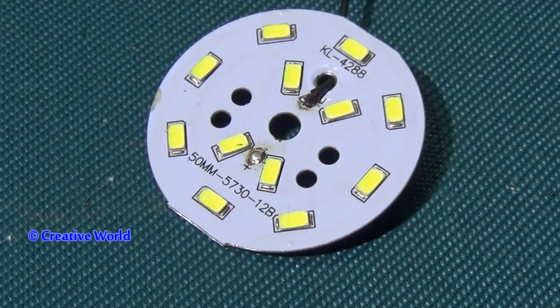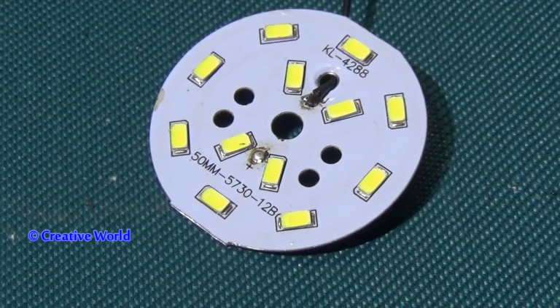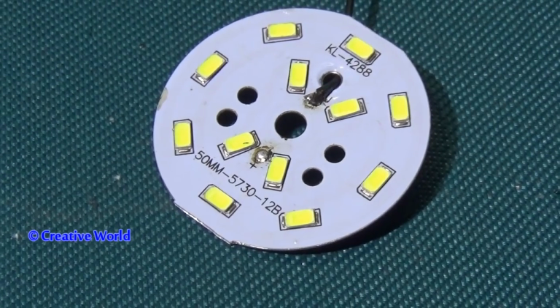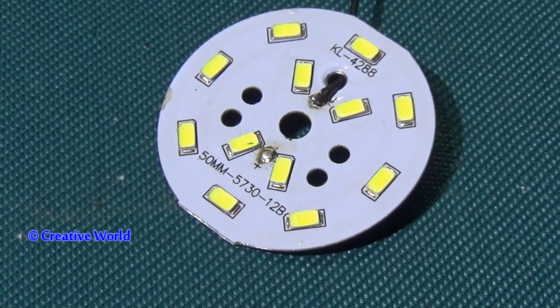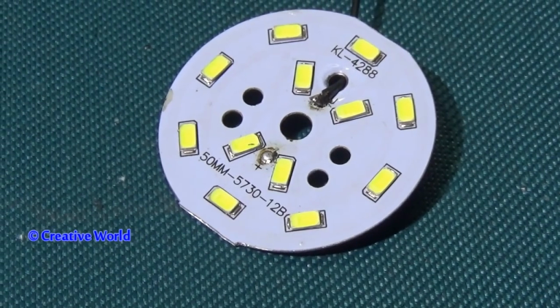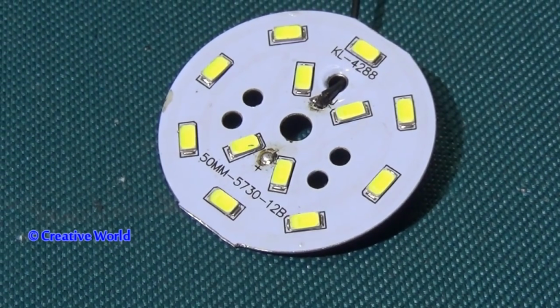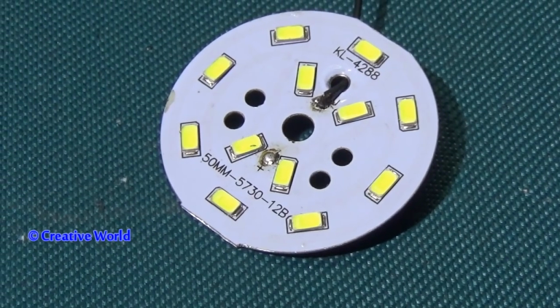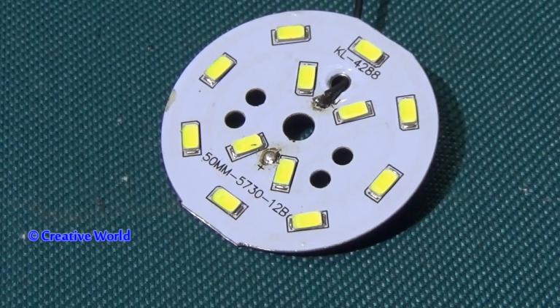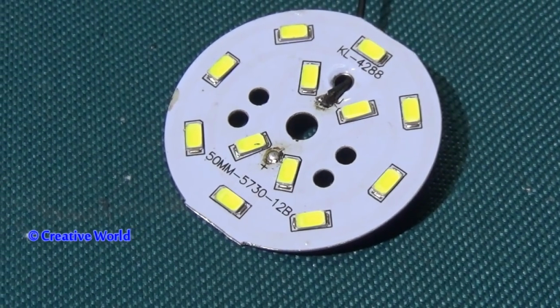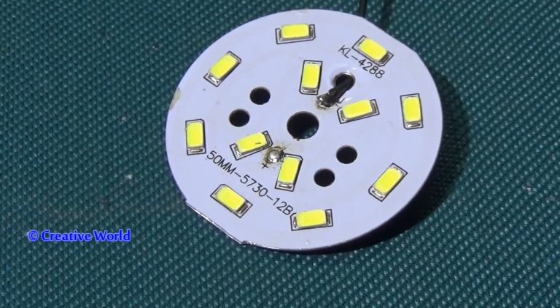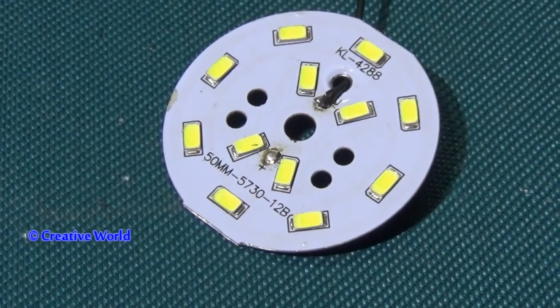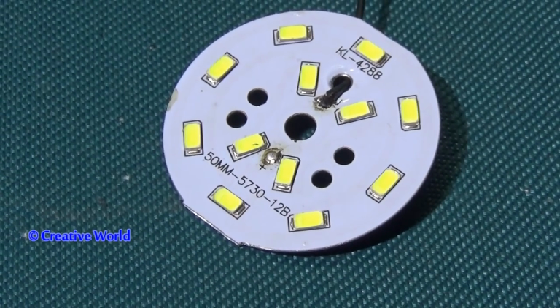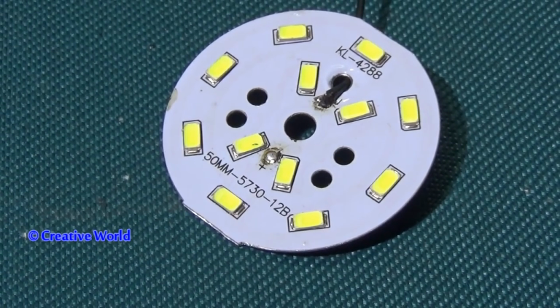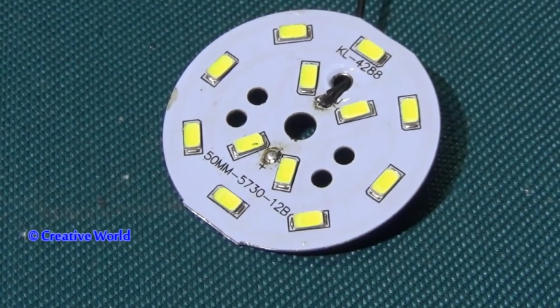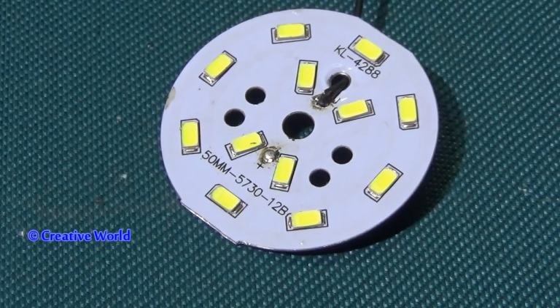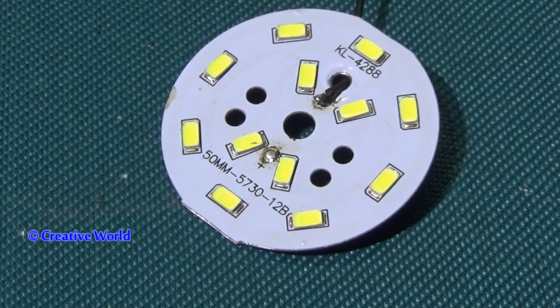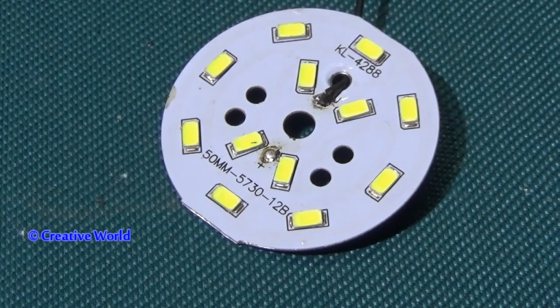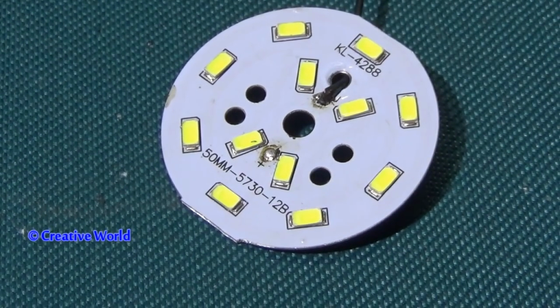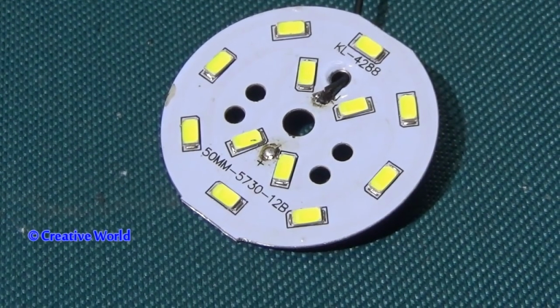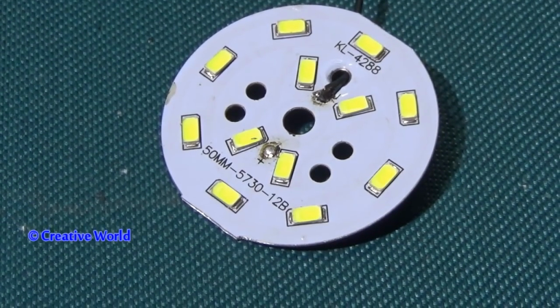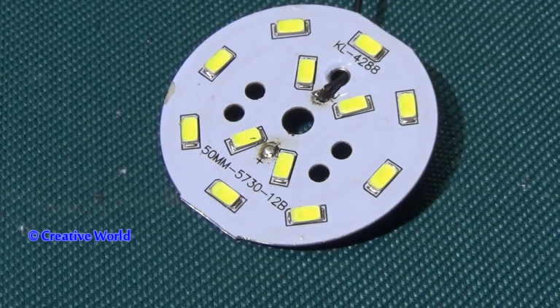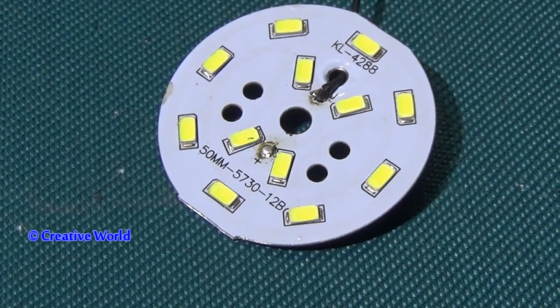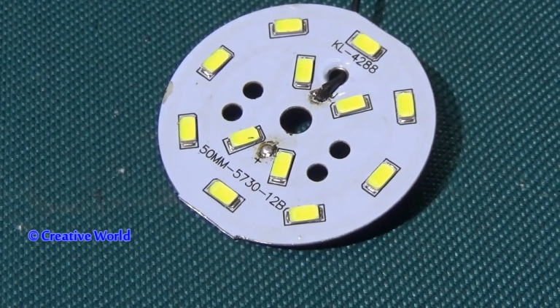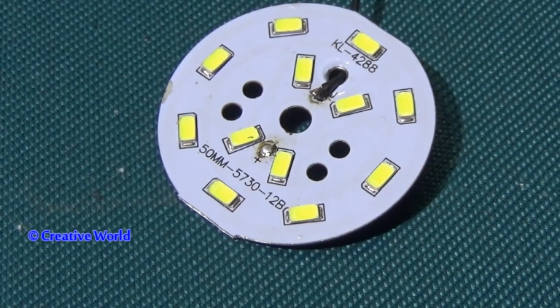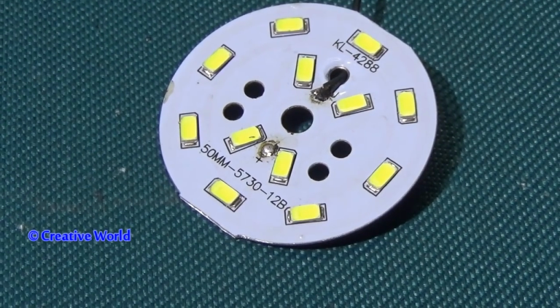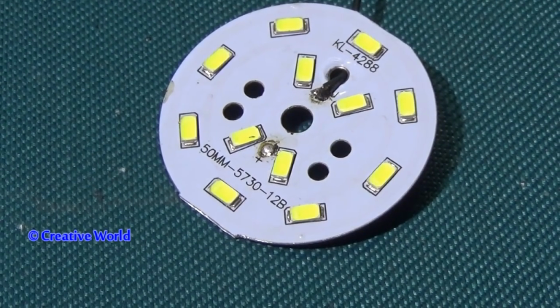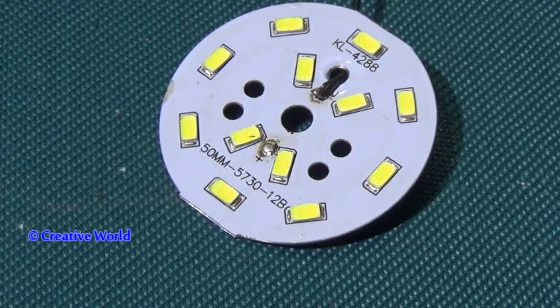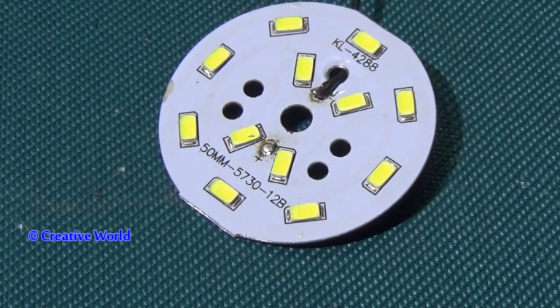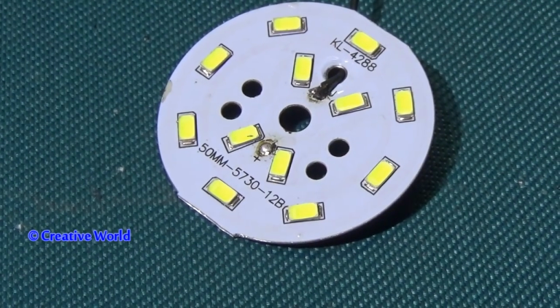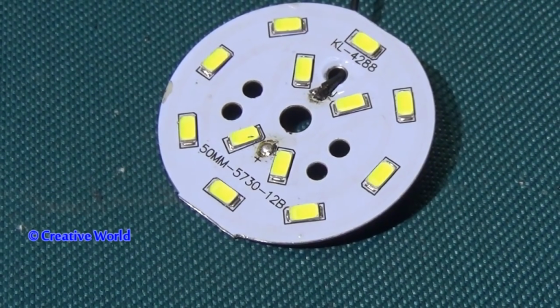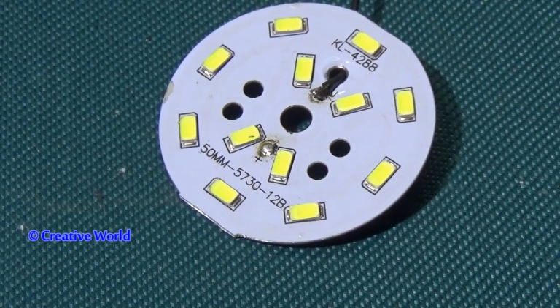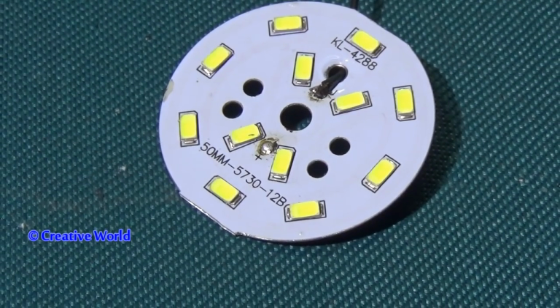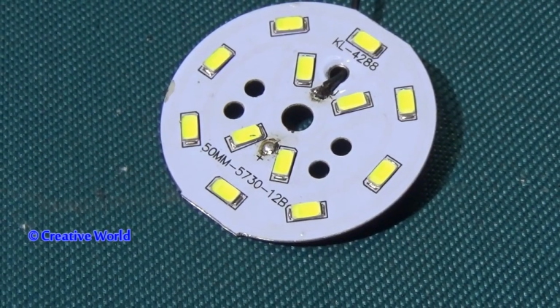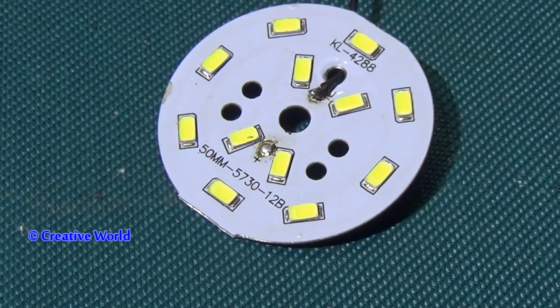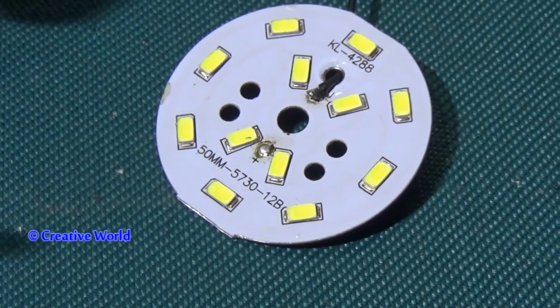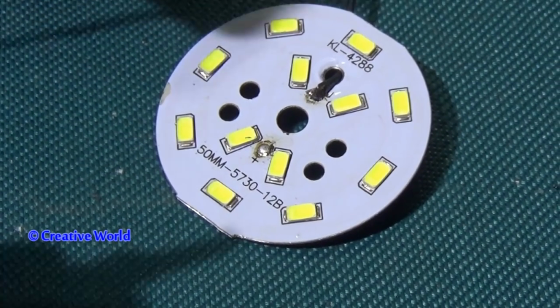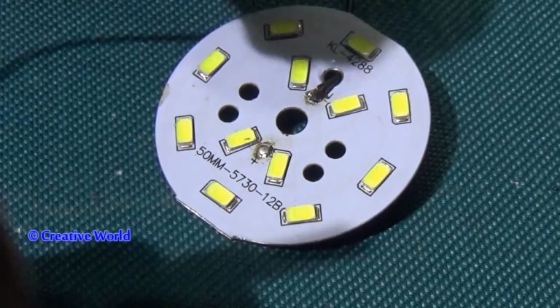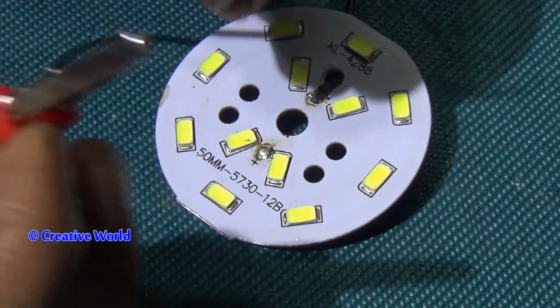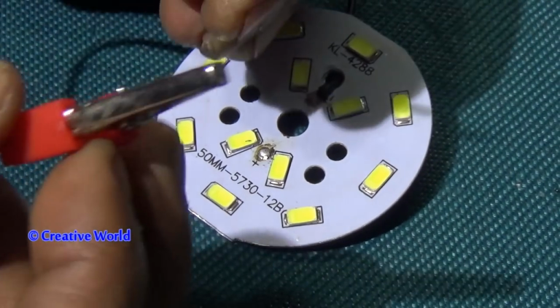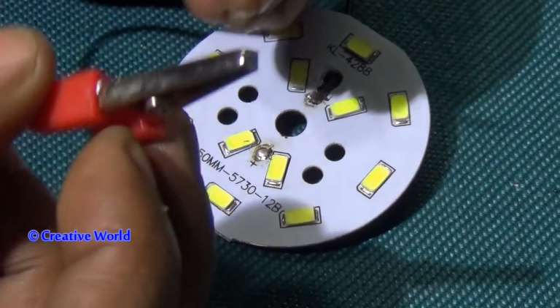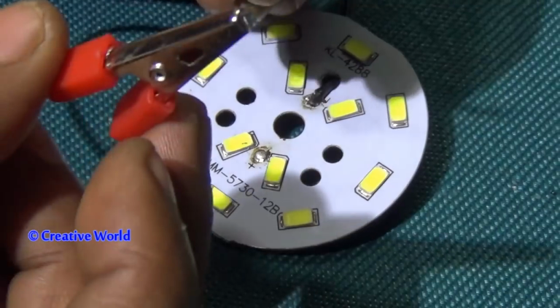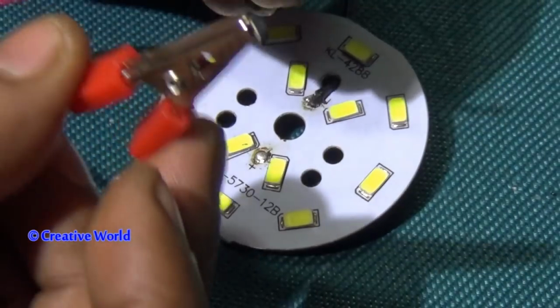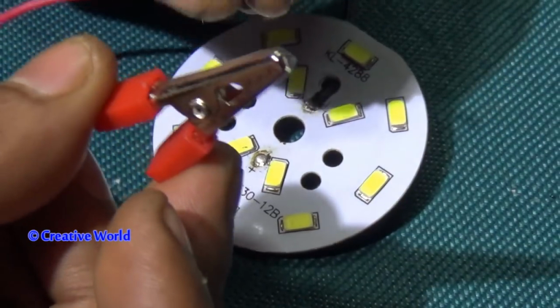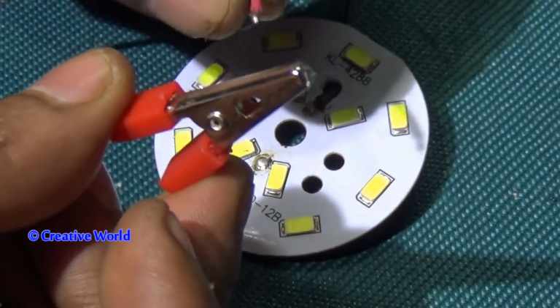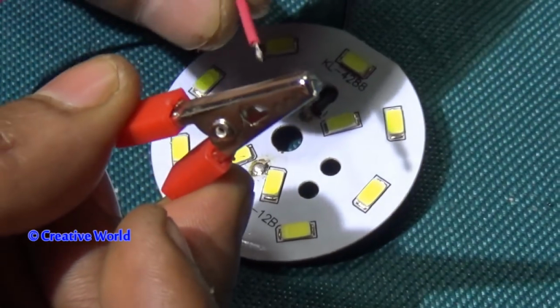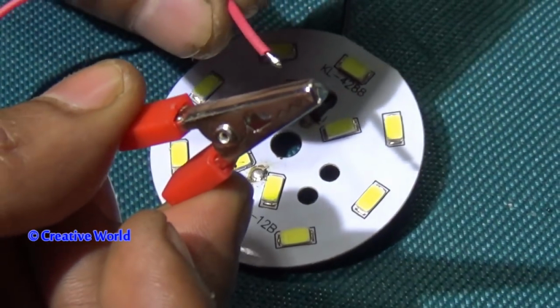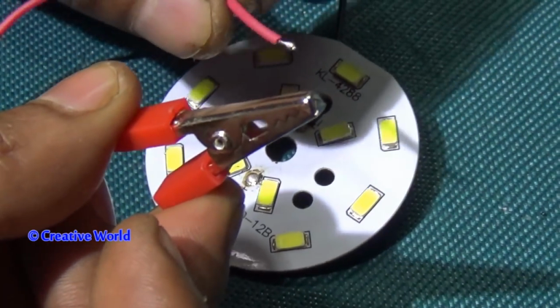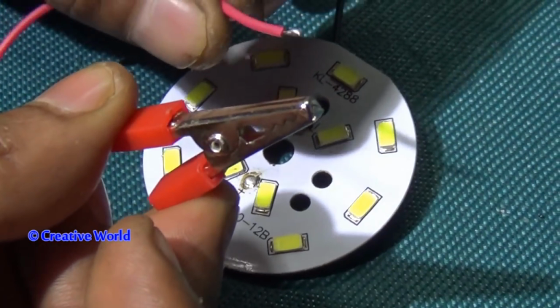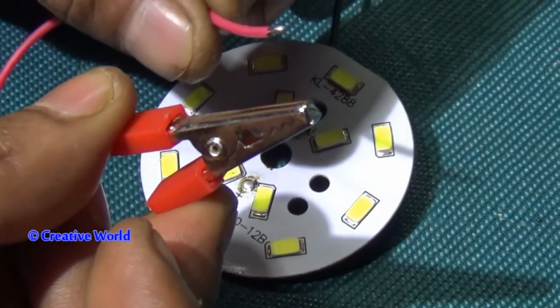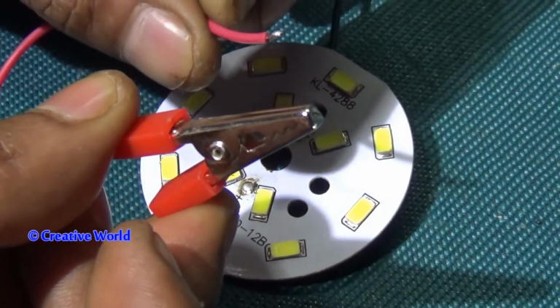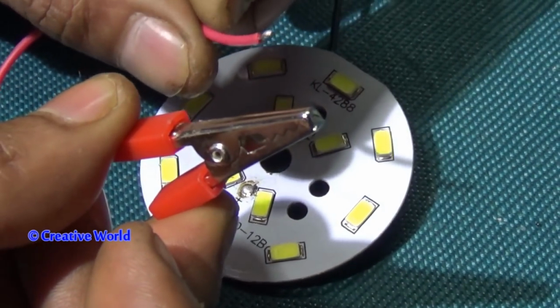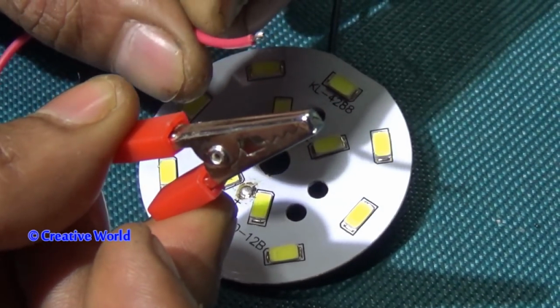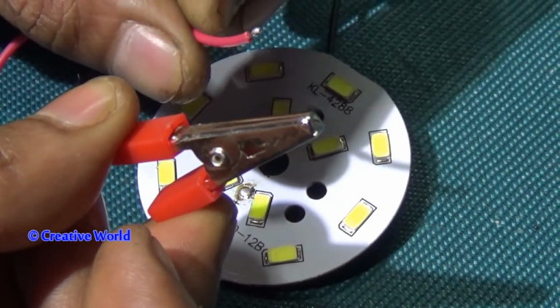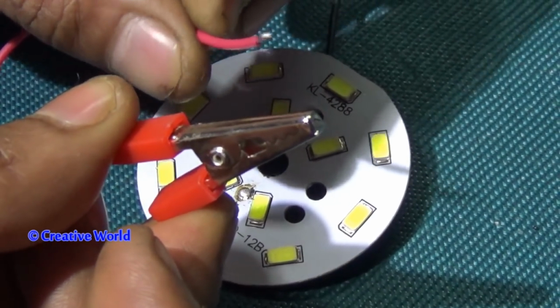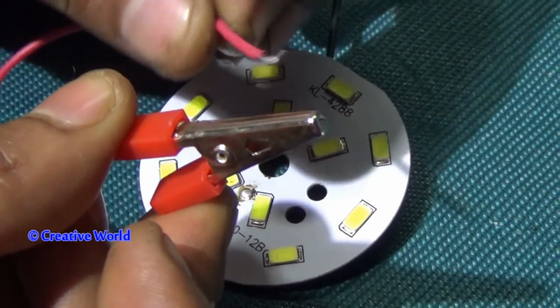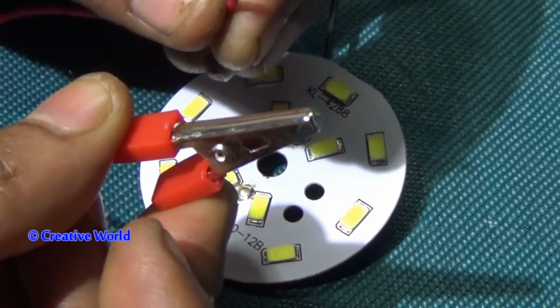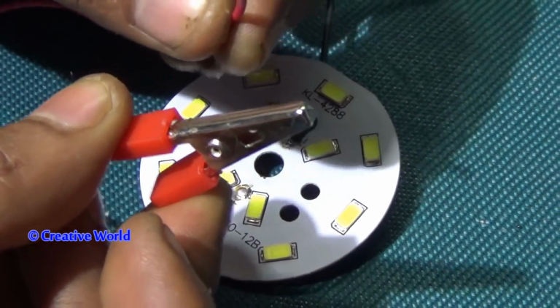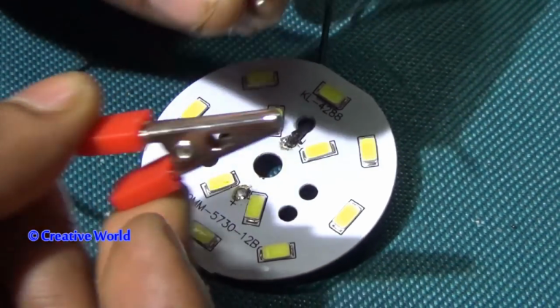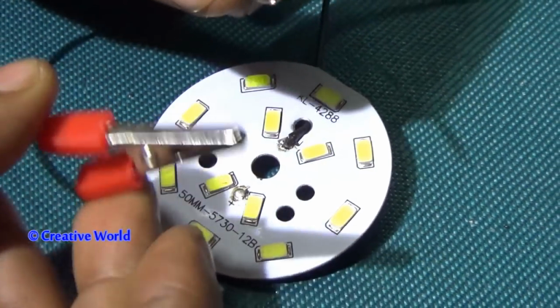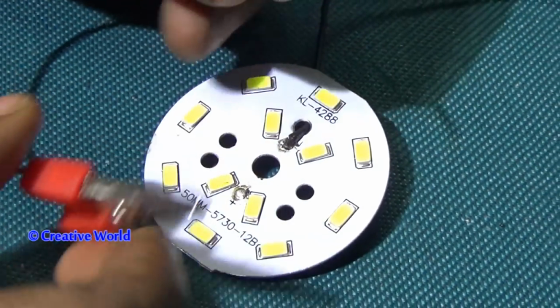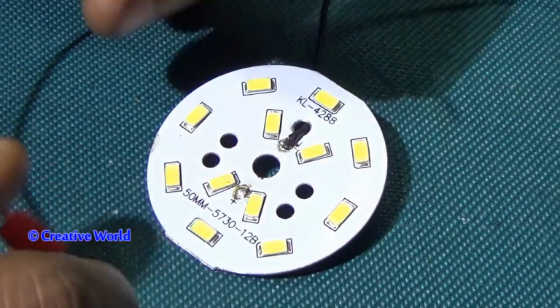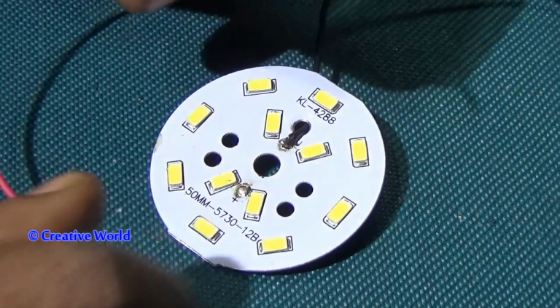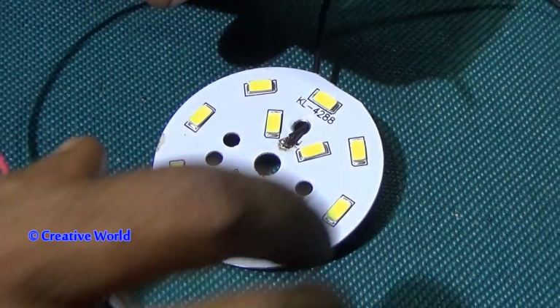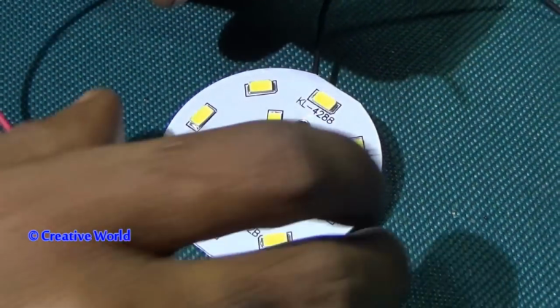Dear viewers, you can see the other side of the LED is now empty — that is the positive side. Now we will add a red cable to that side.